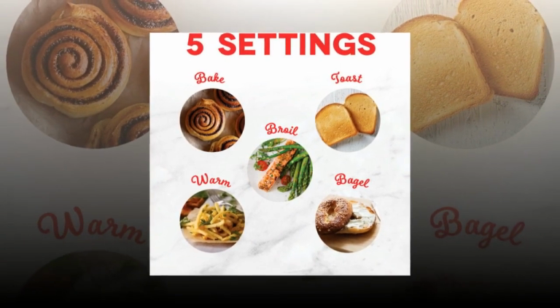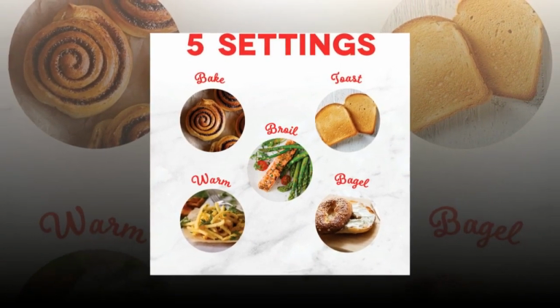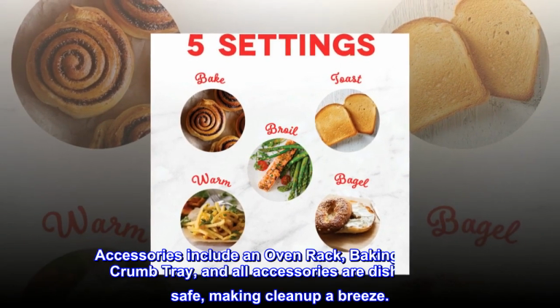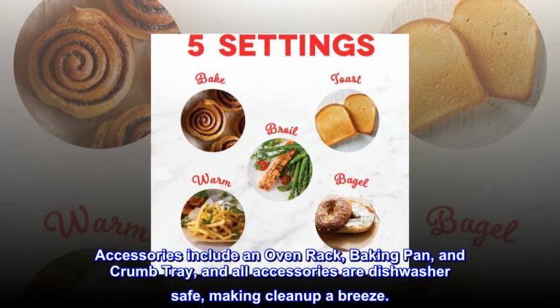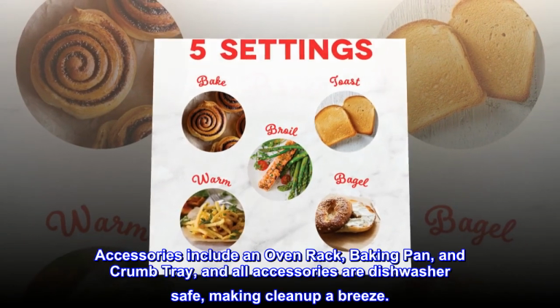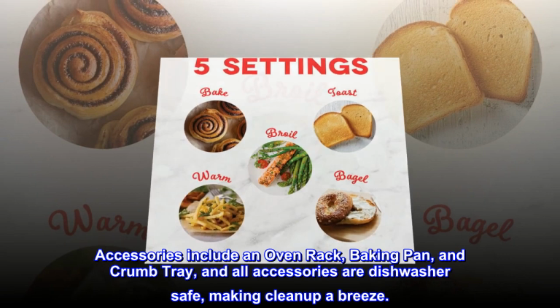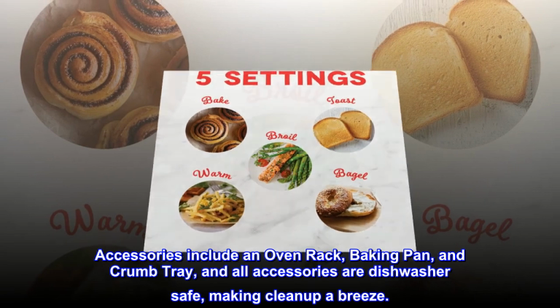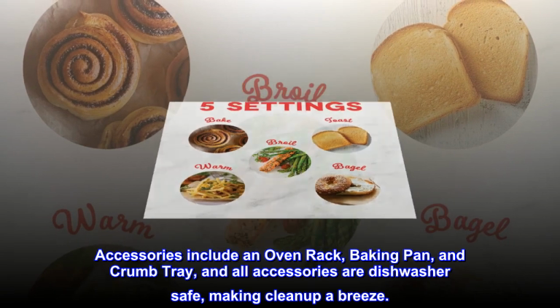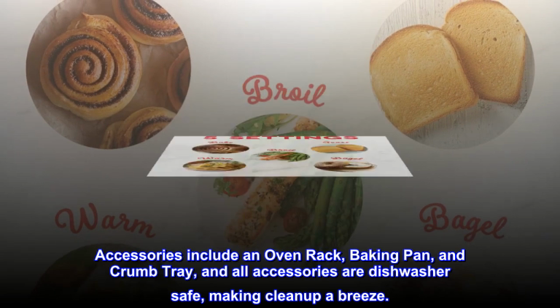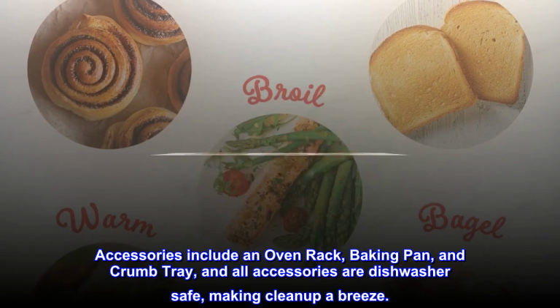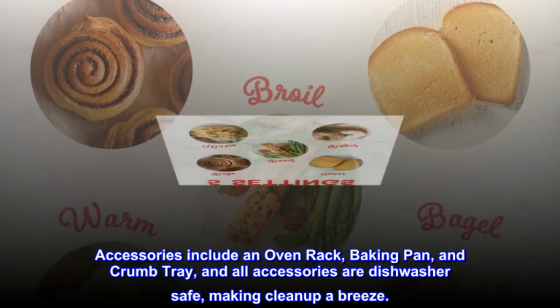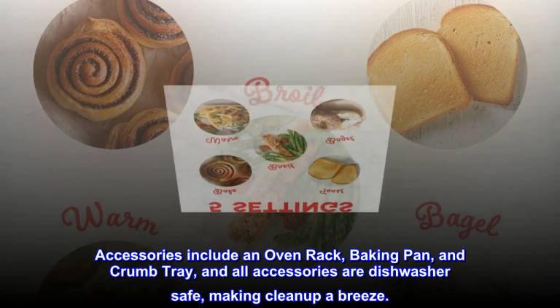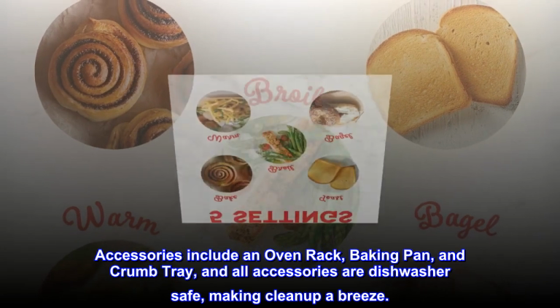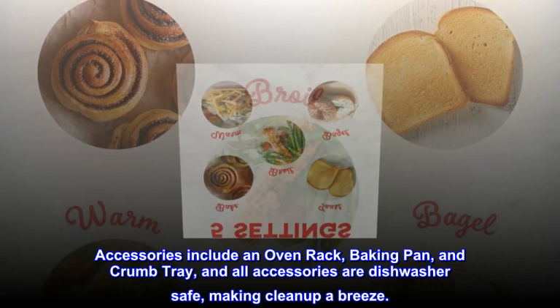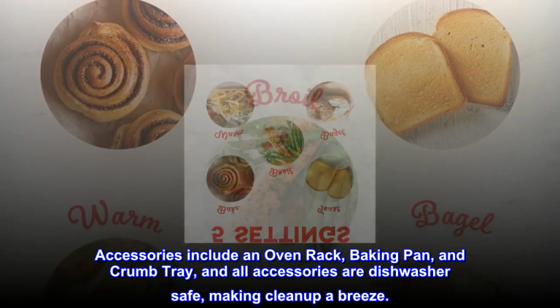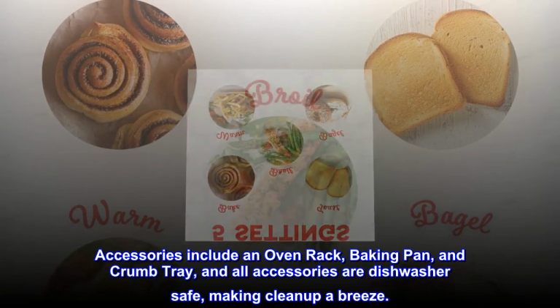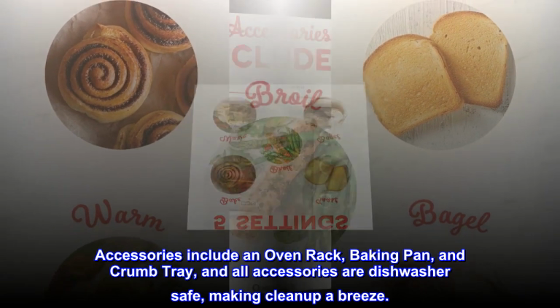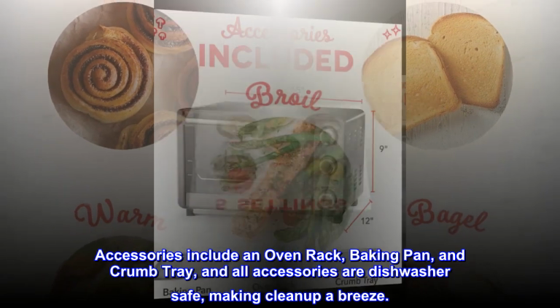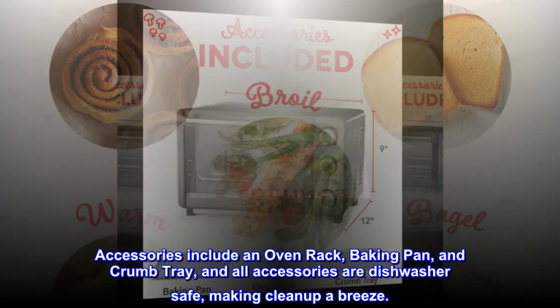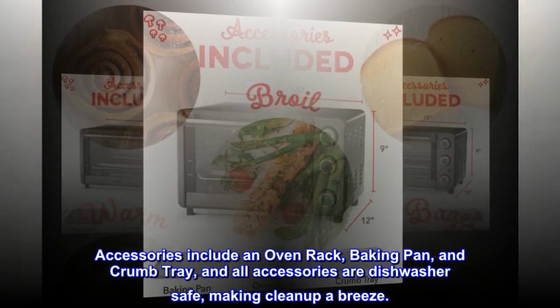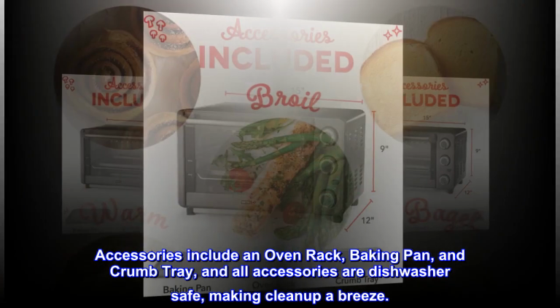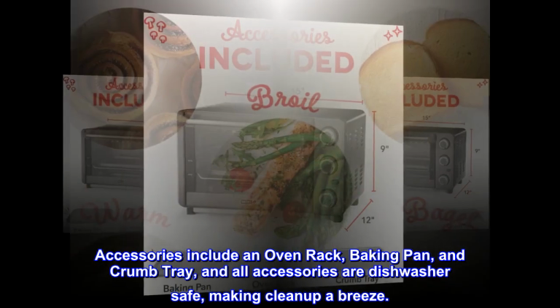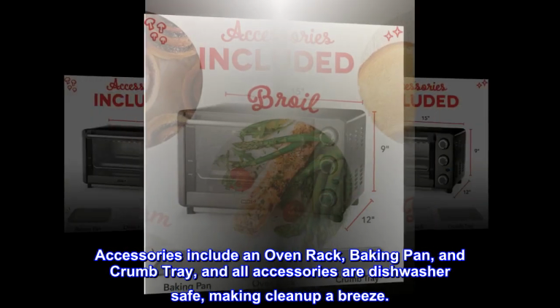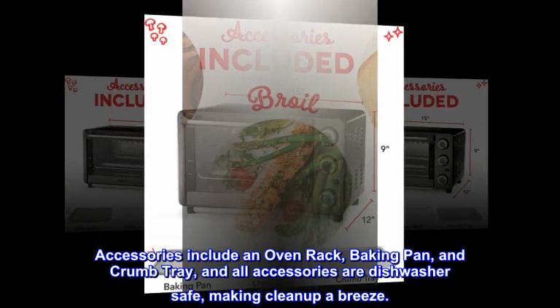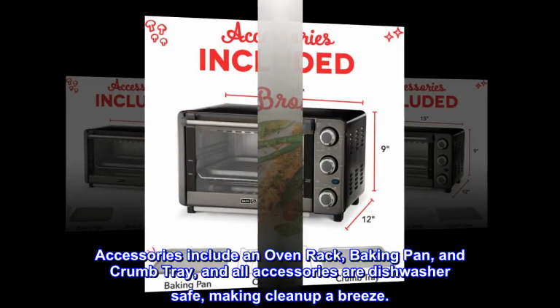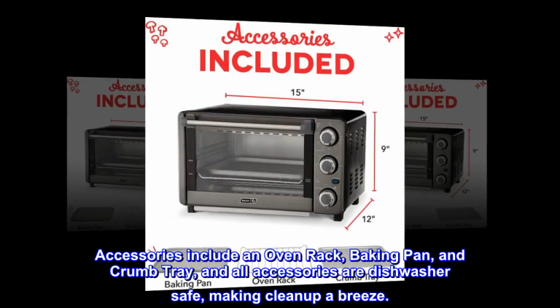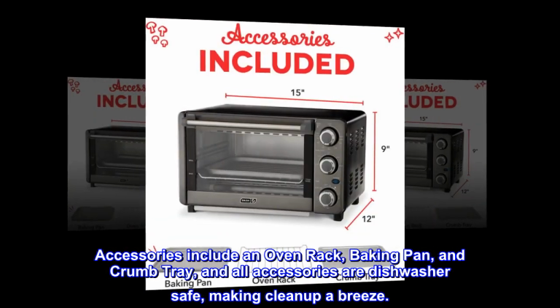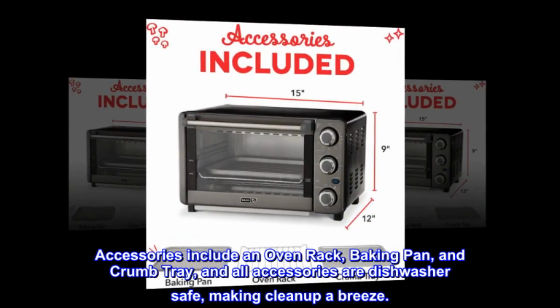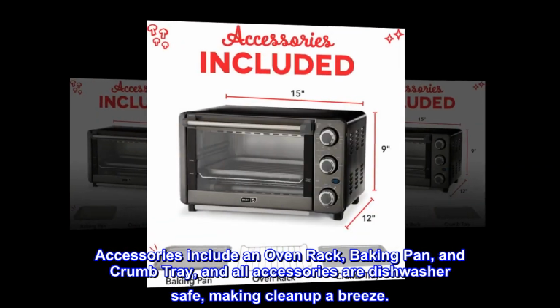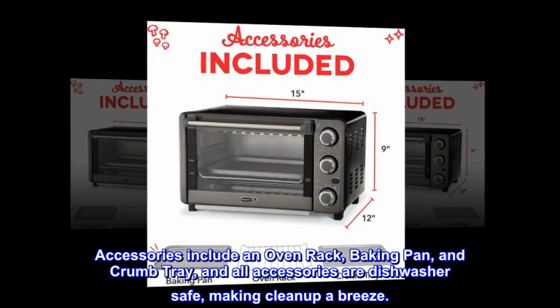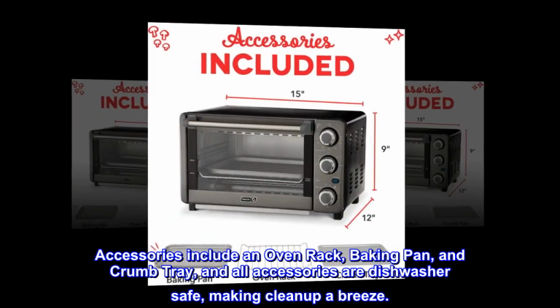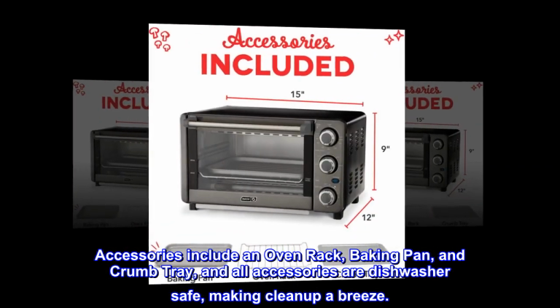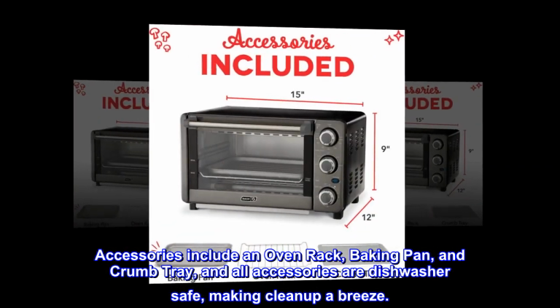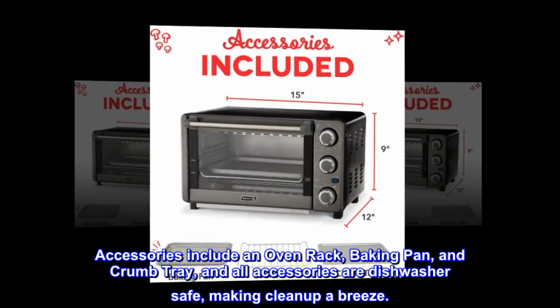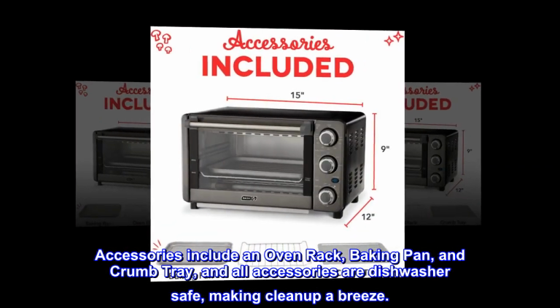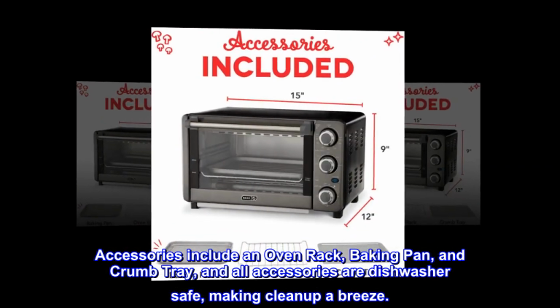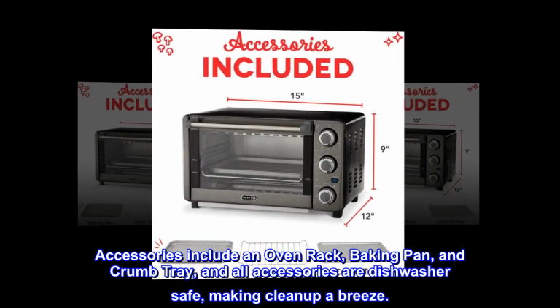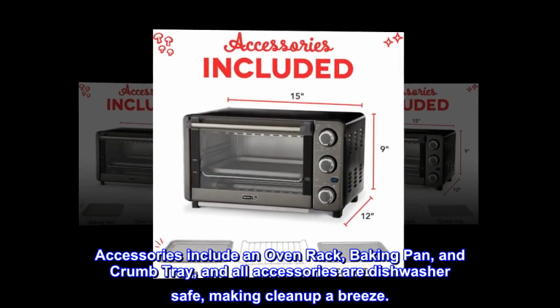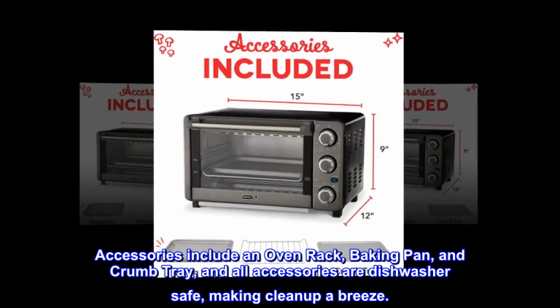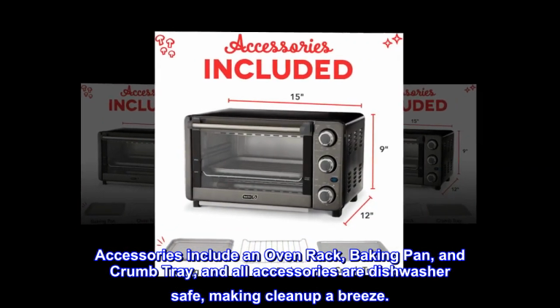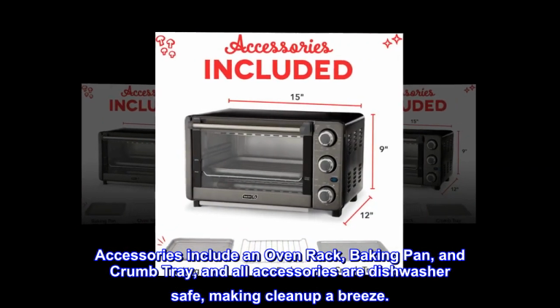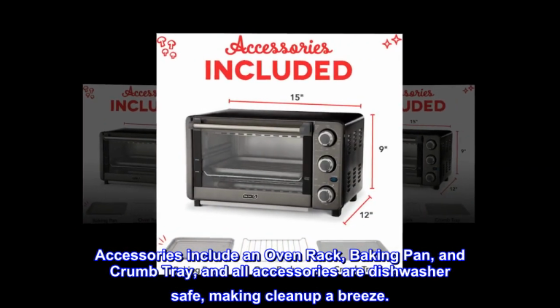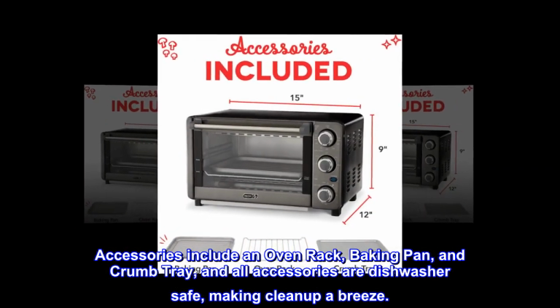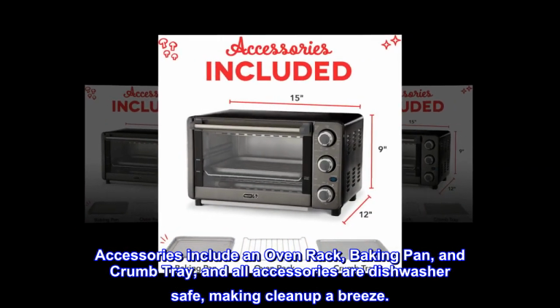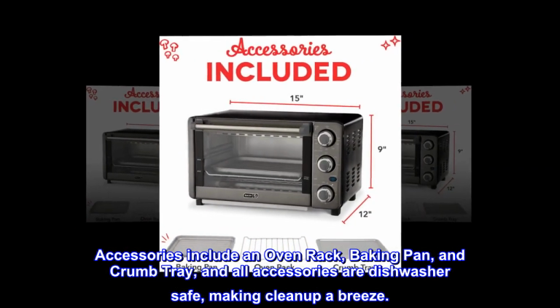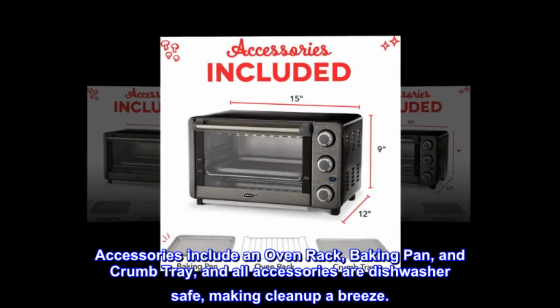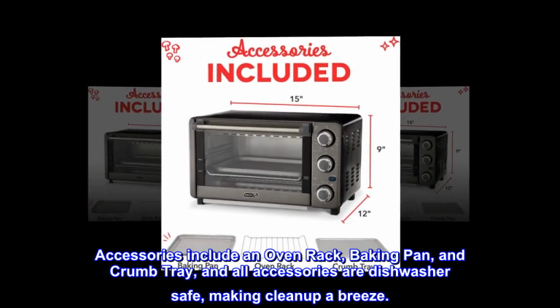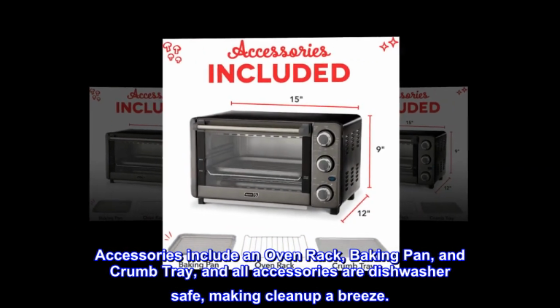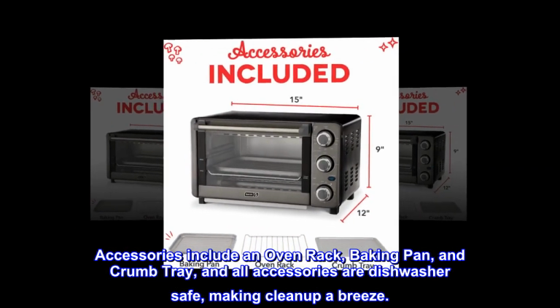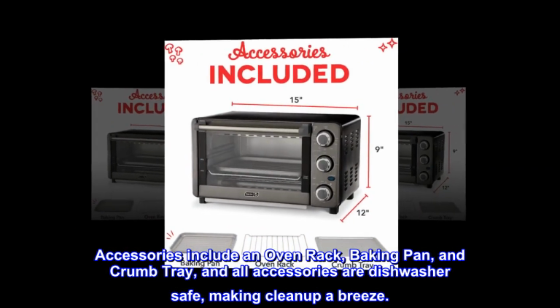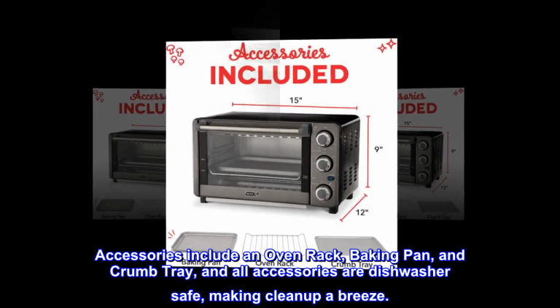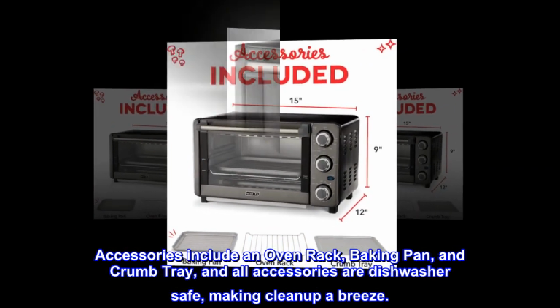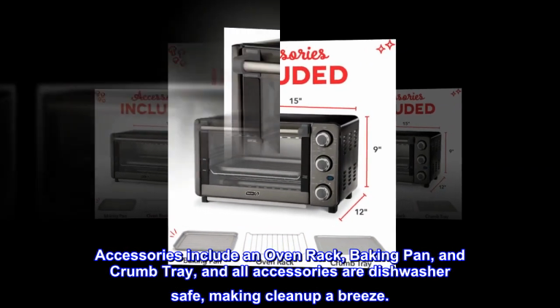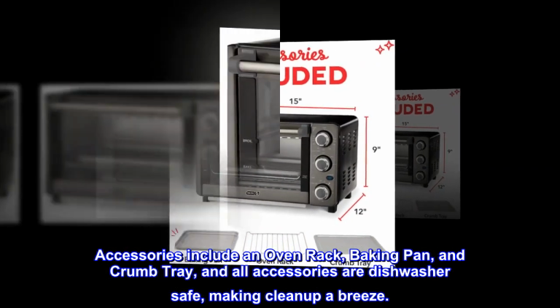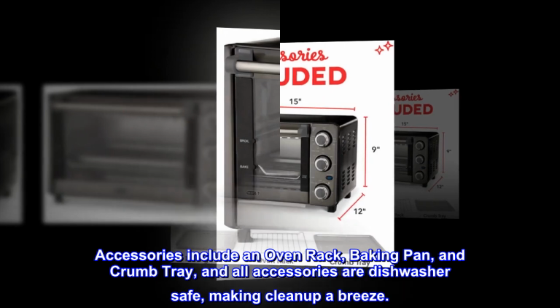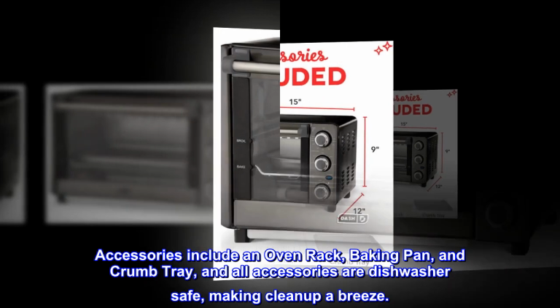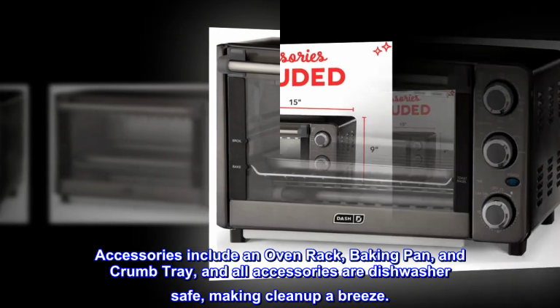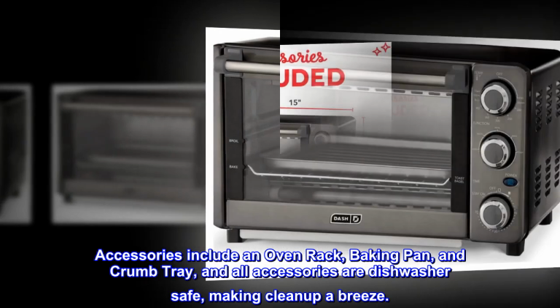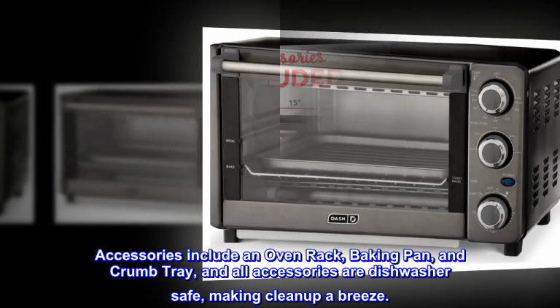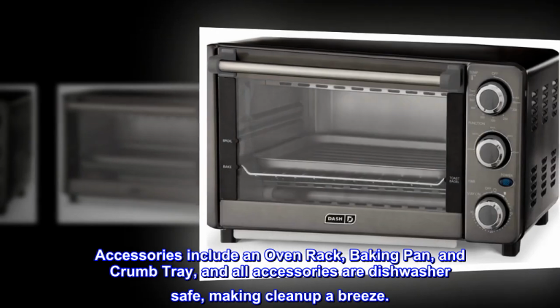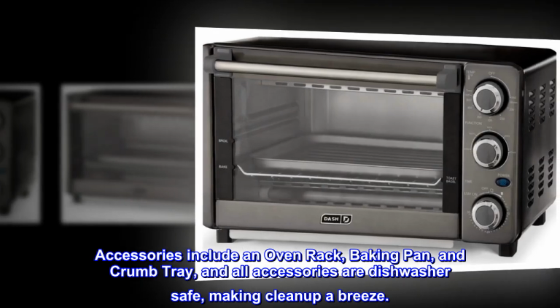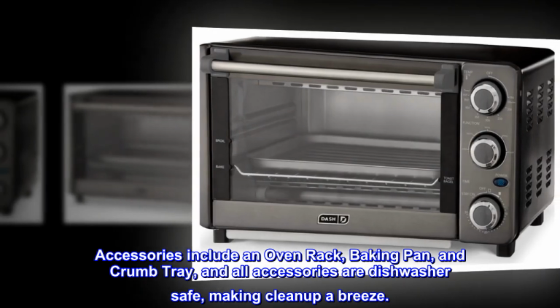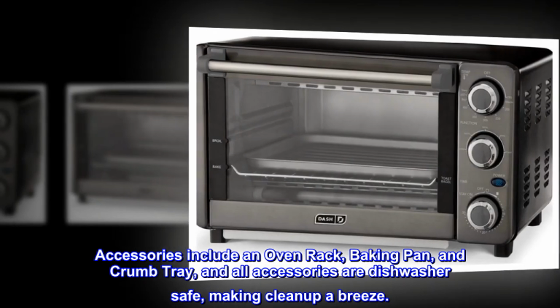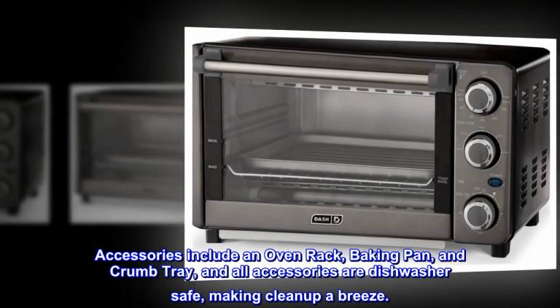Accessories include an oven rack, baking pan, and crumb tray, and all accessories are dishwasher-safe, making cleanup a breeze.